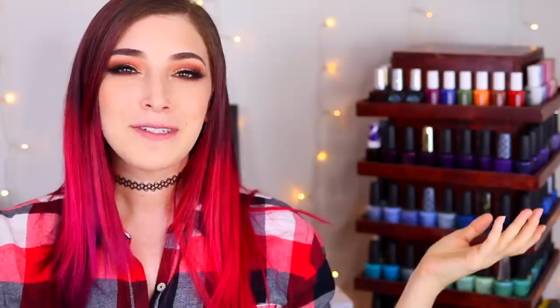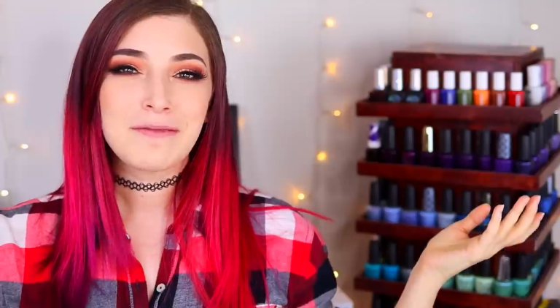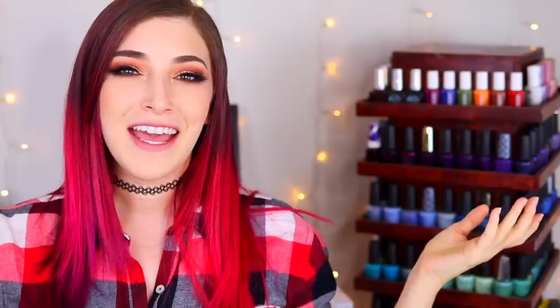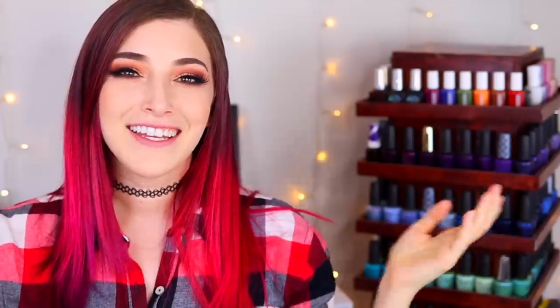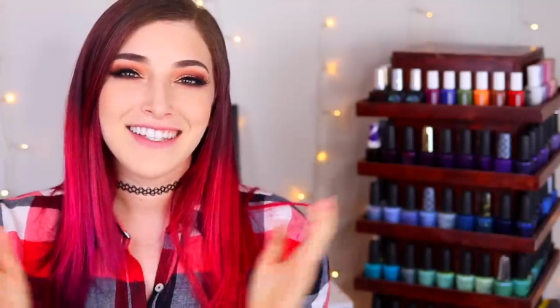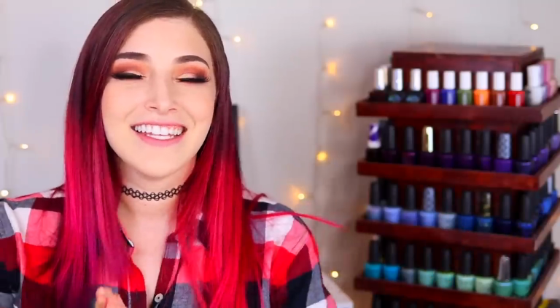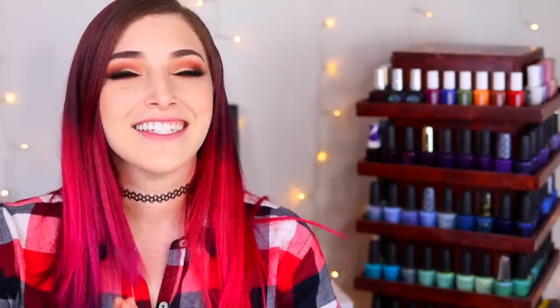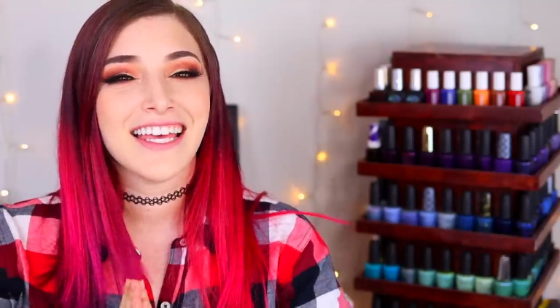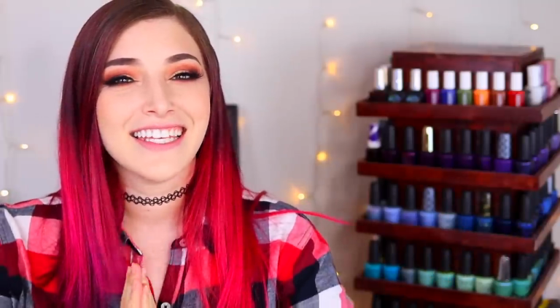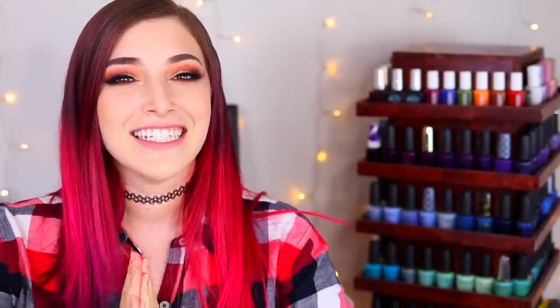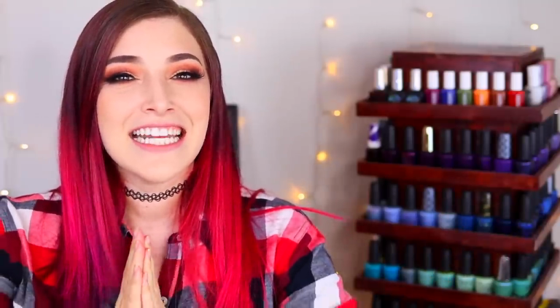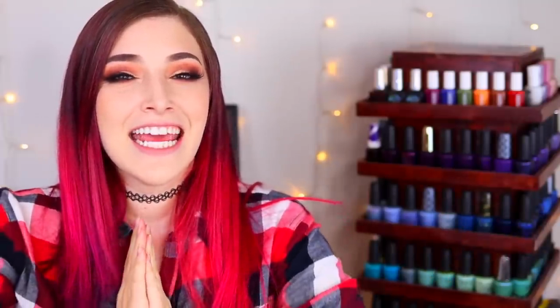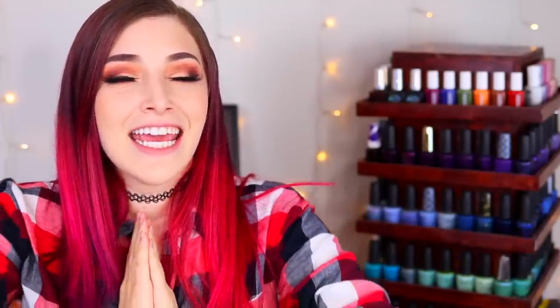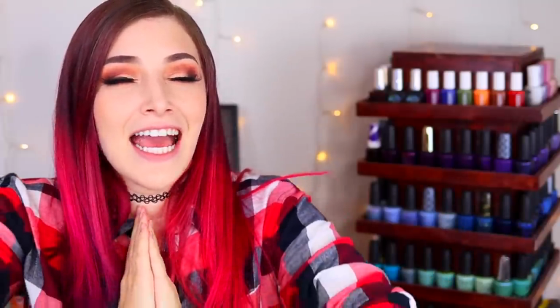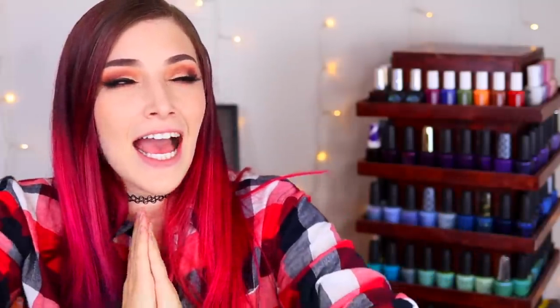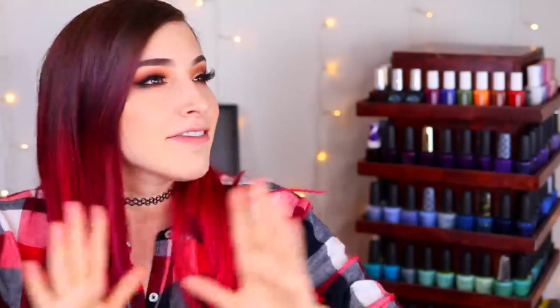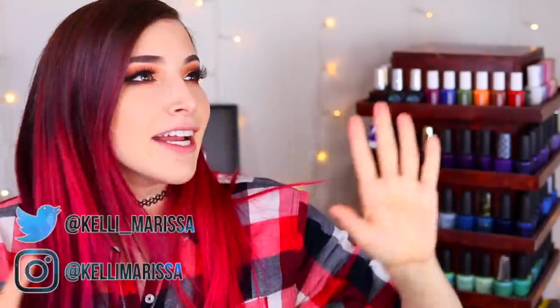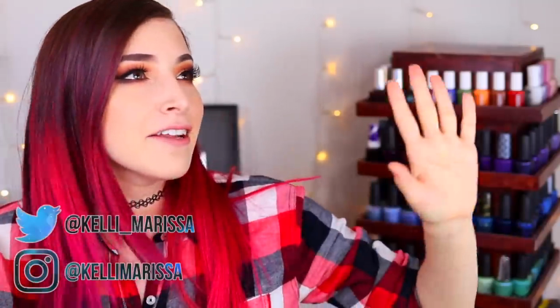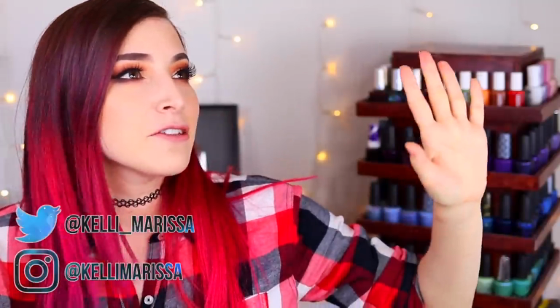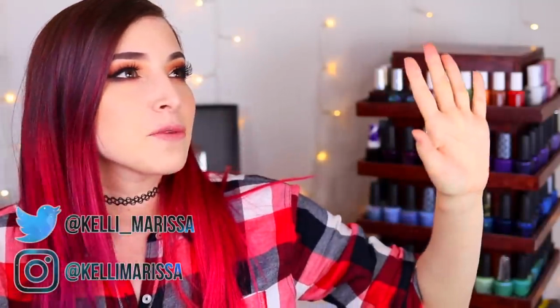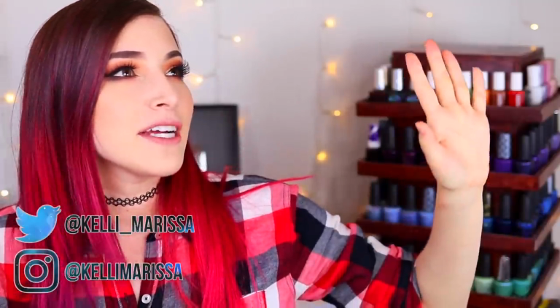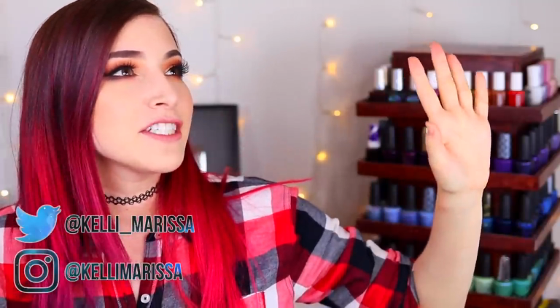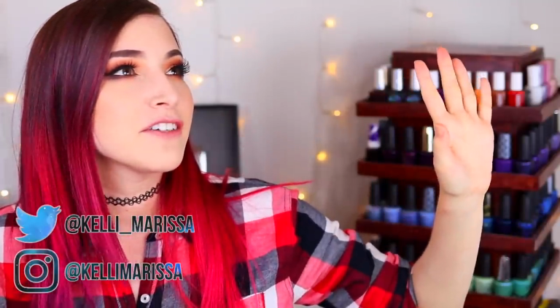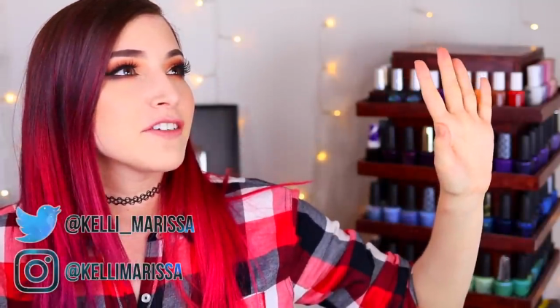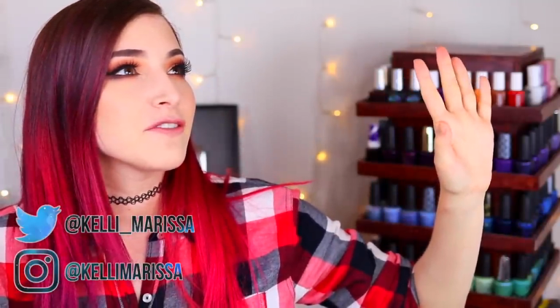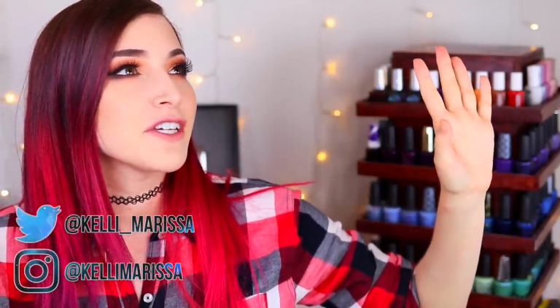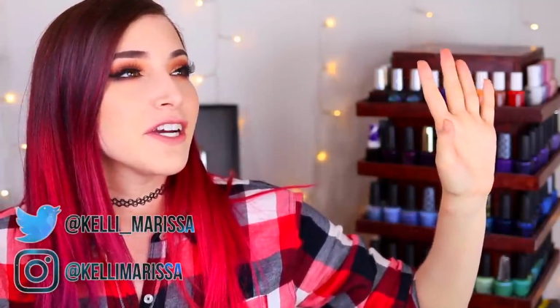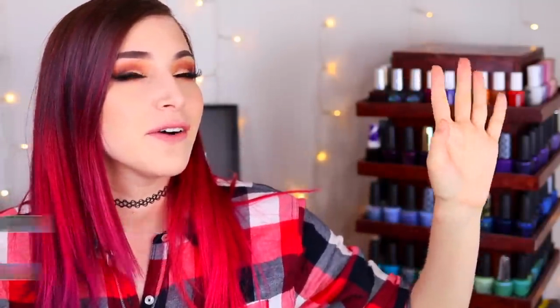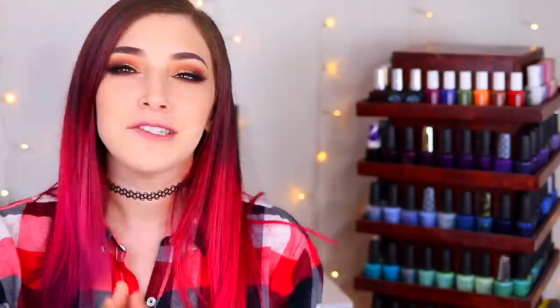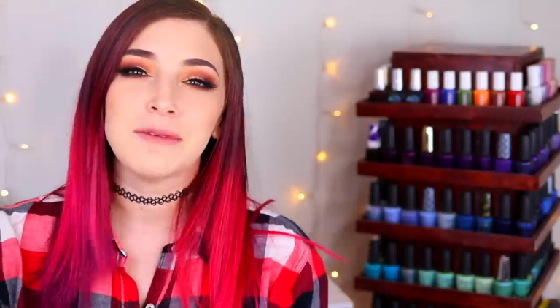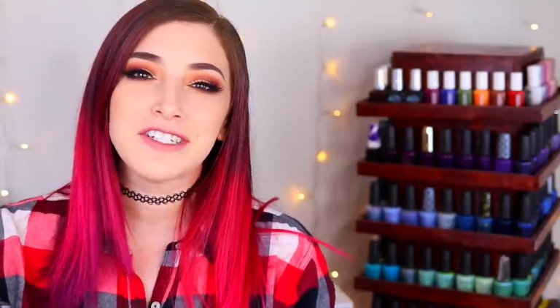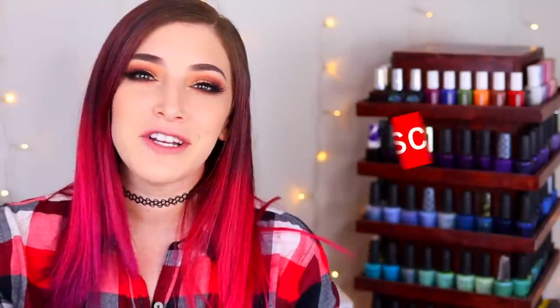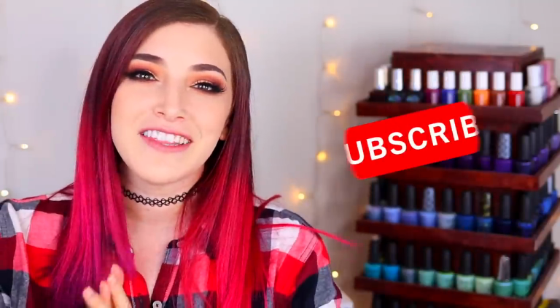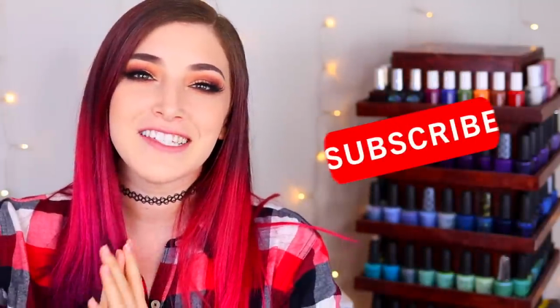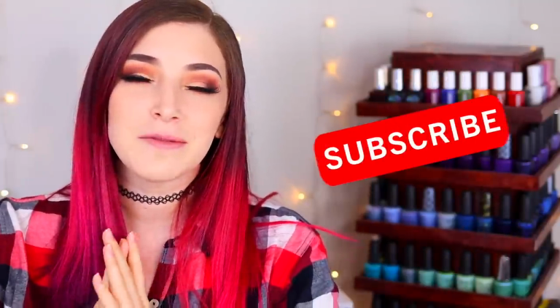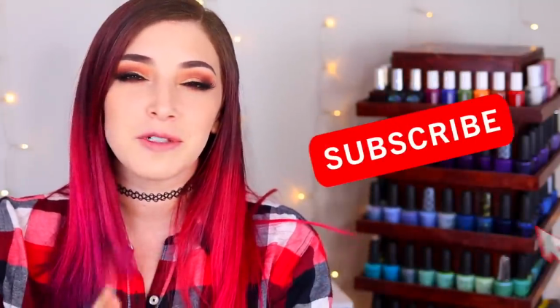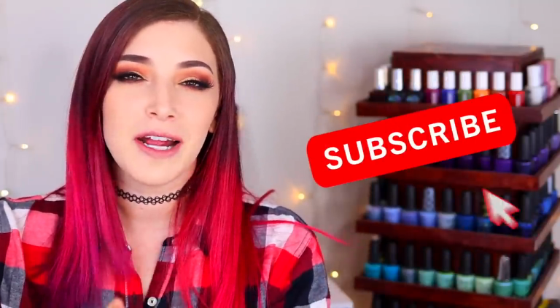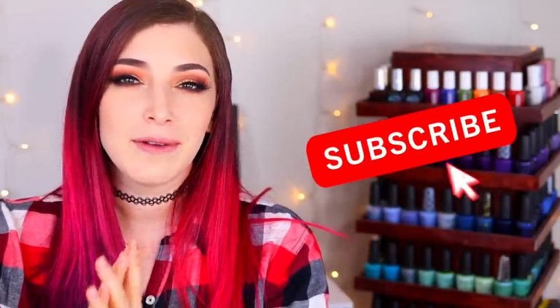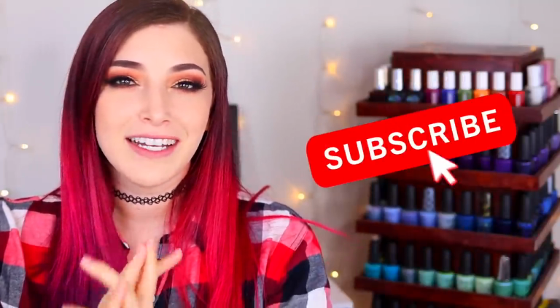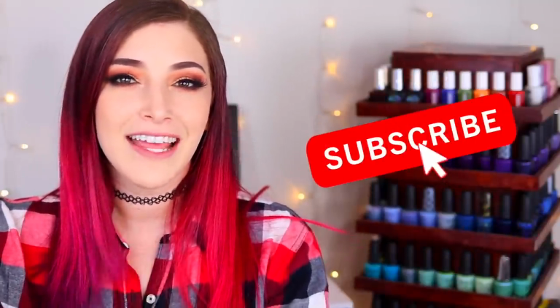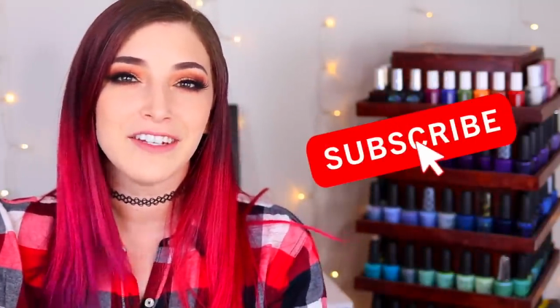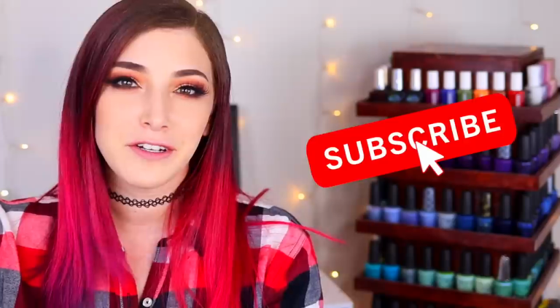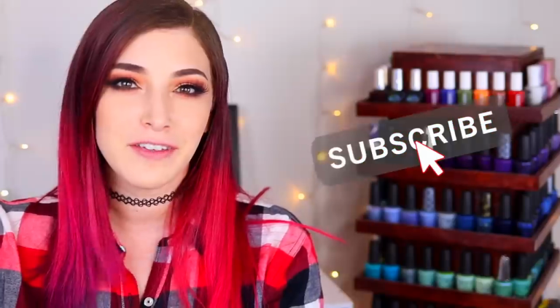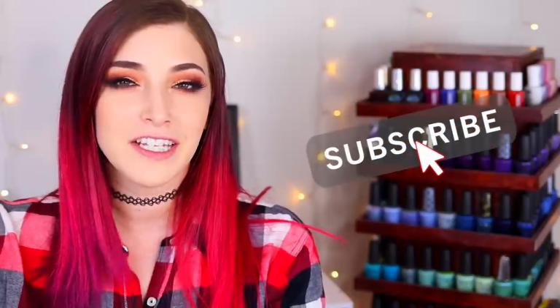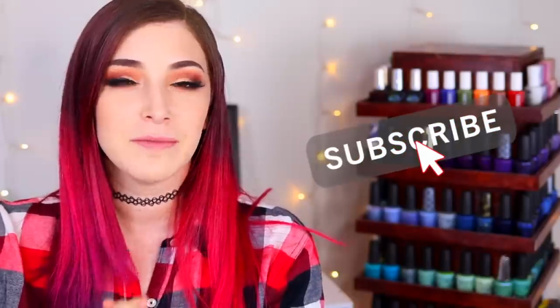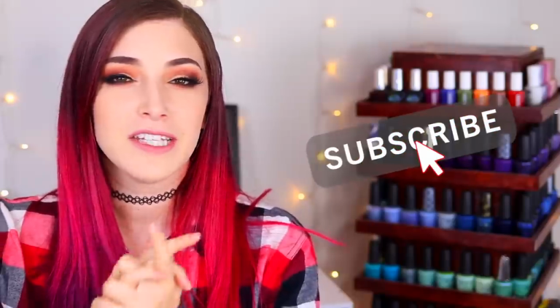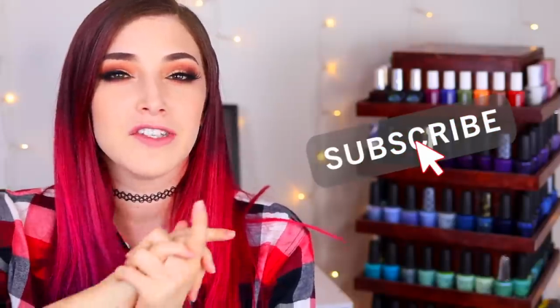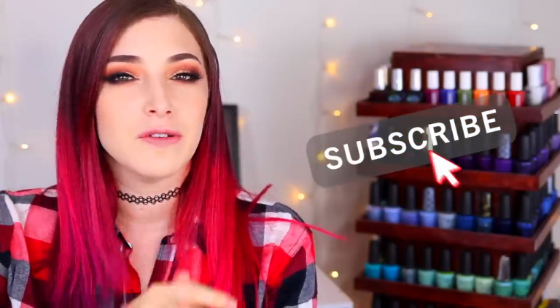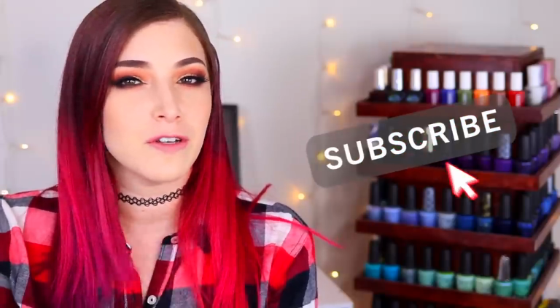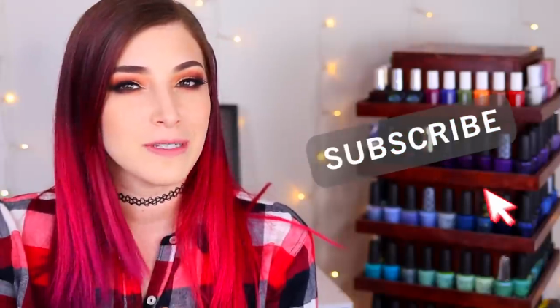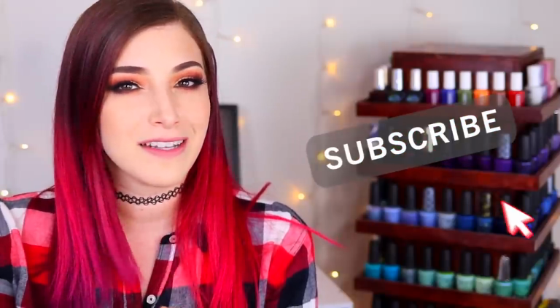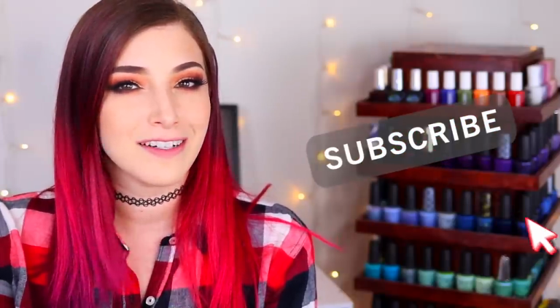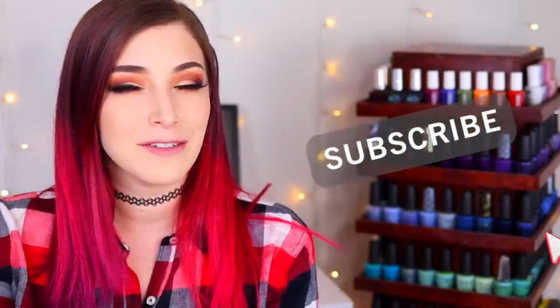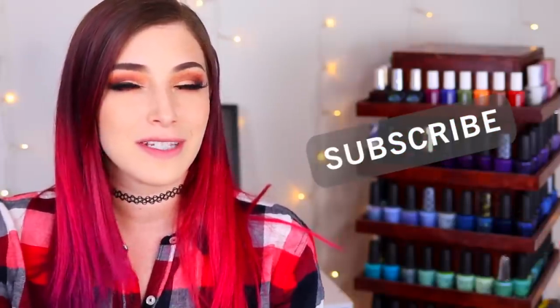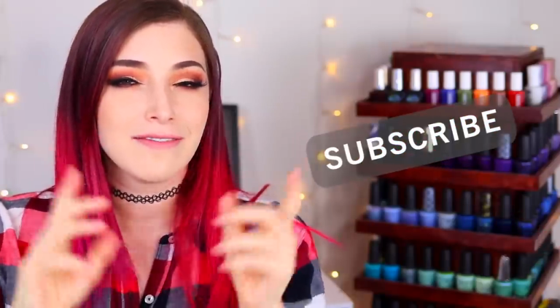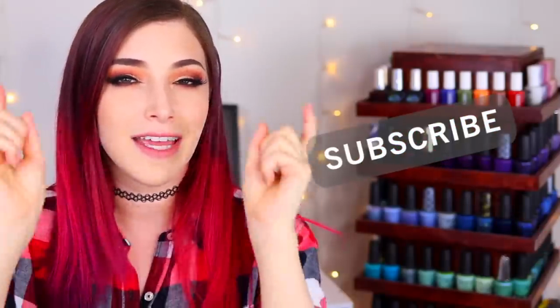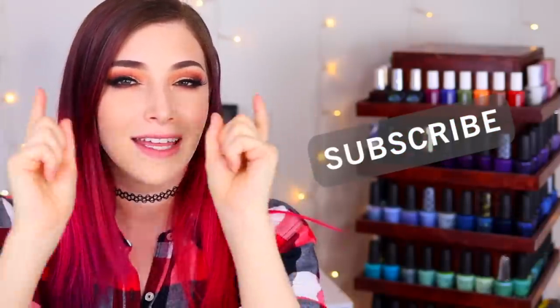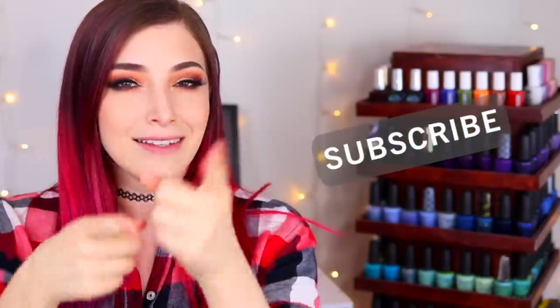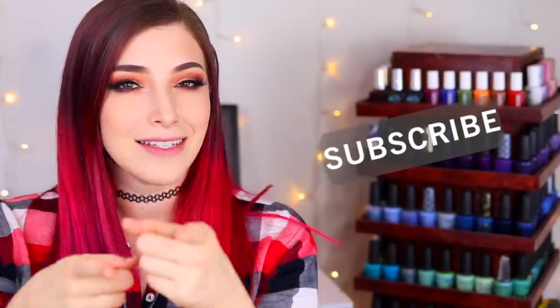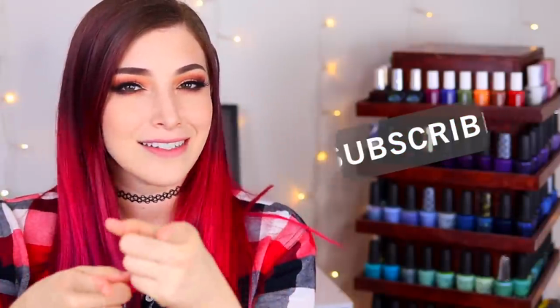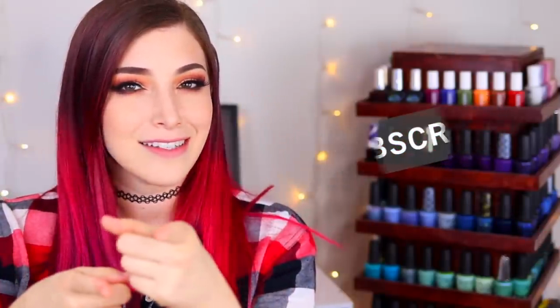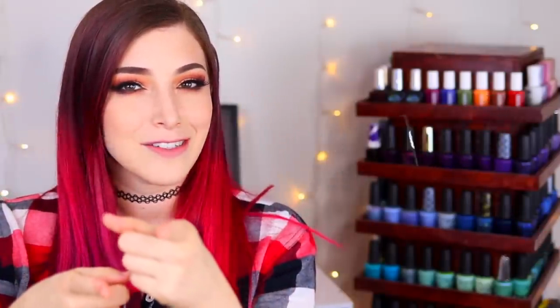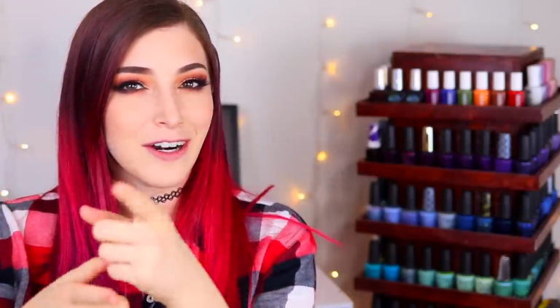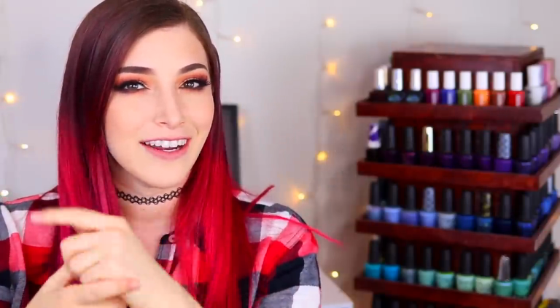What's up guys? It's Kelly and today I've got another swatch and review for you. Make sure you hit that subscribe button and the notification bell so you don't miss out on new stuff, and let's get started.